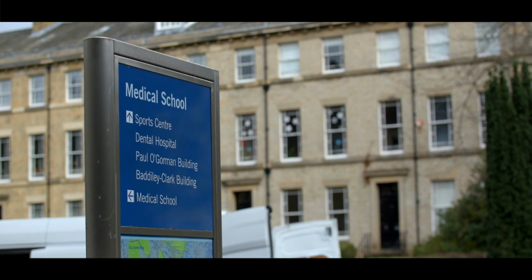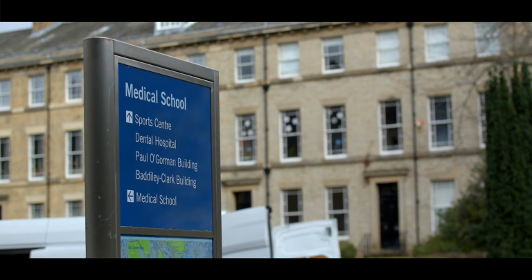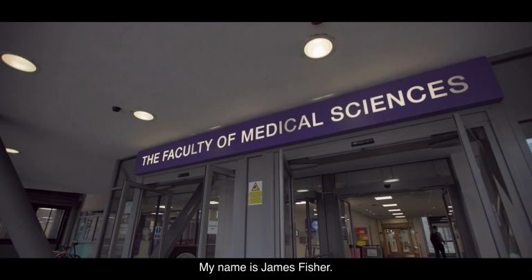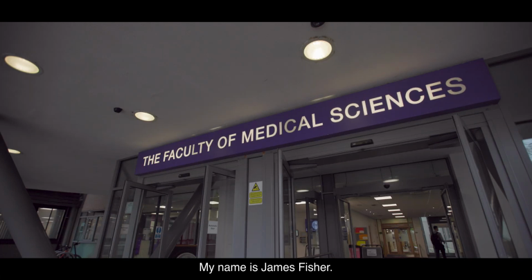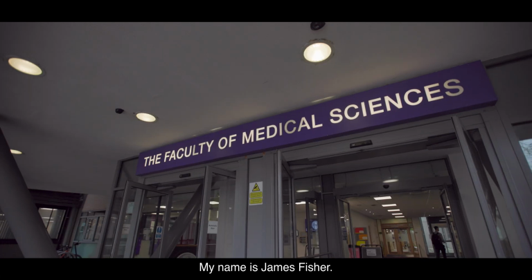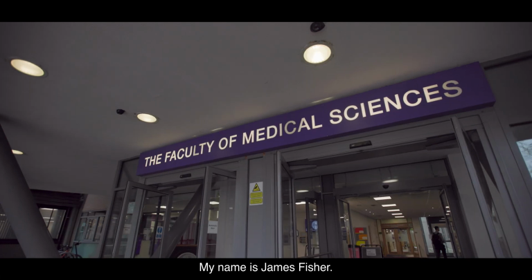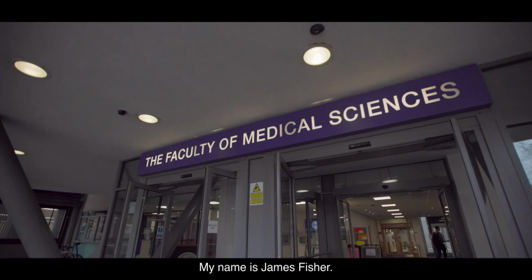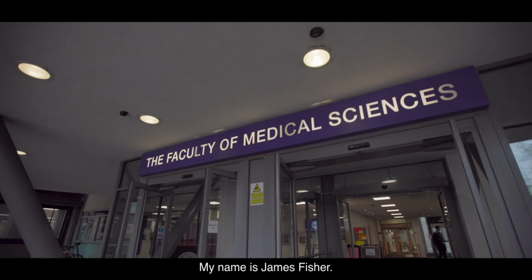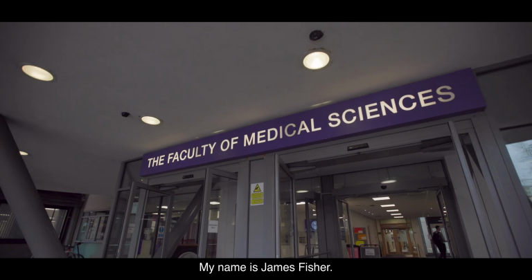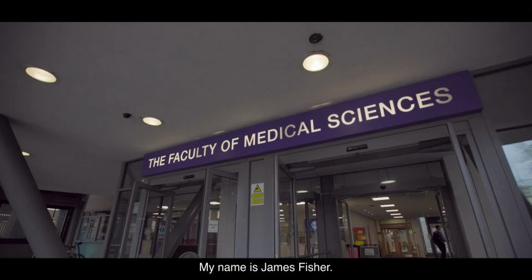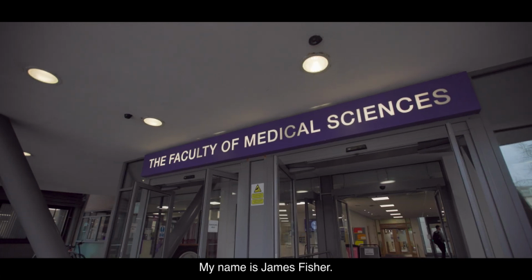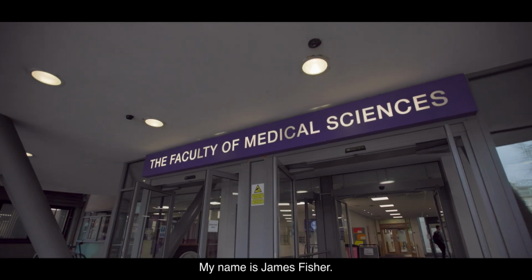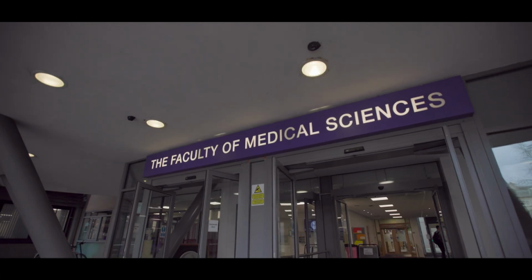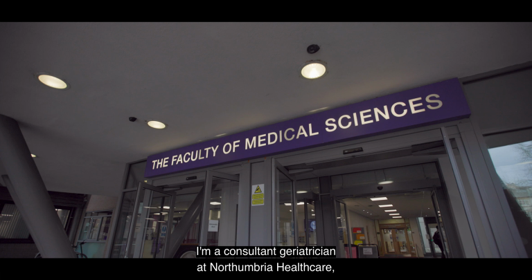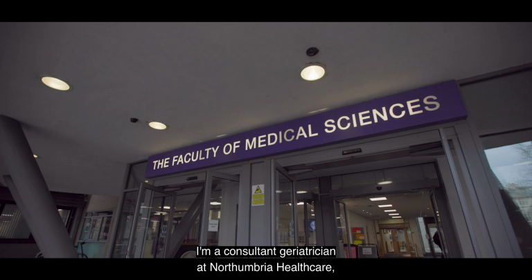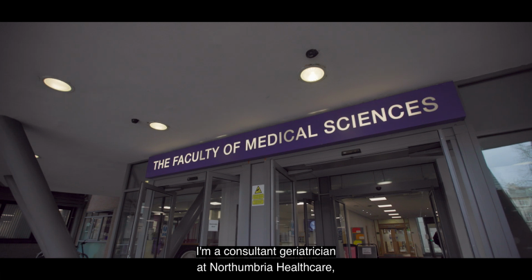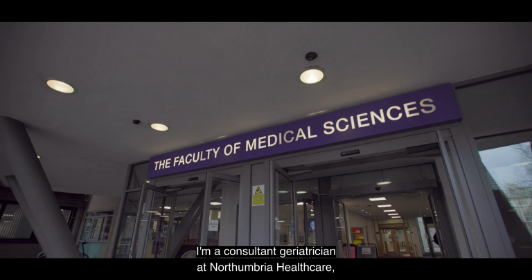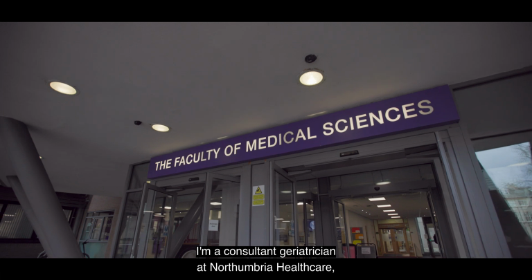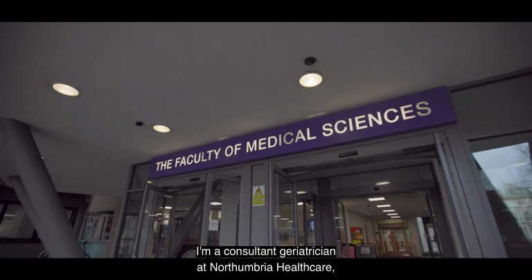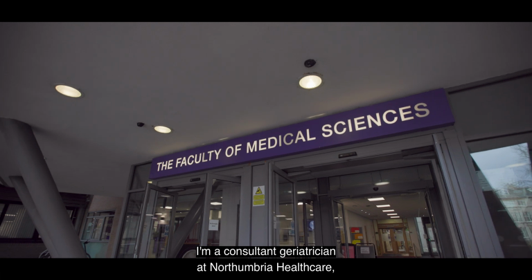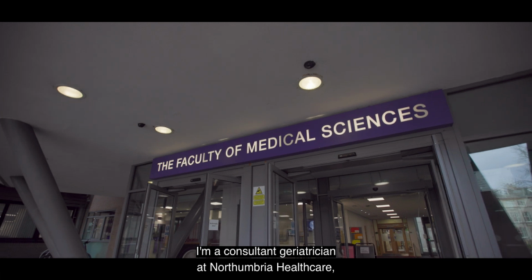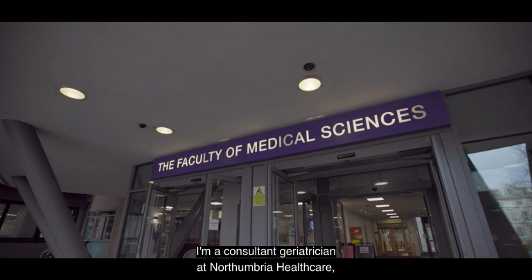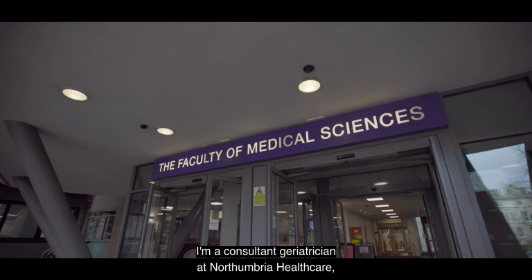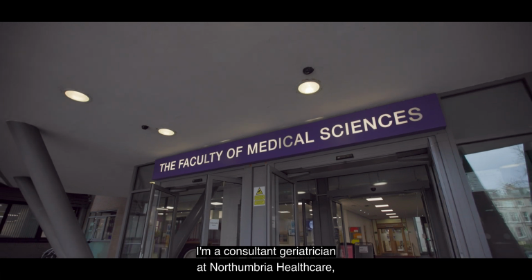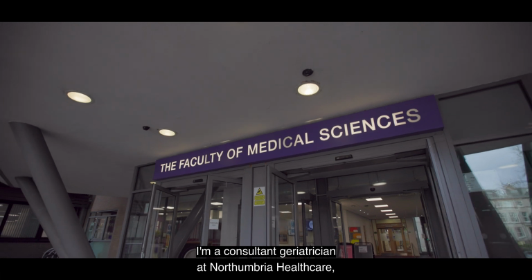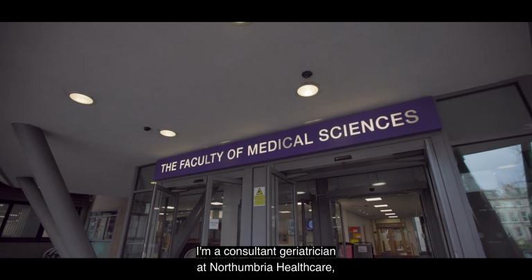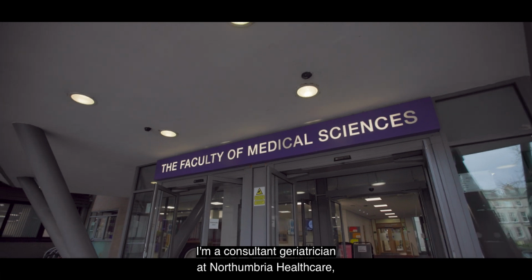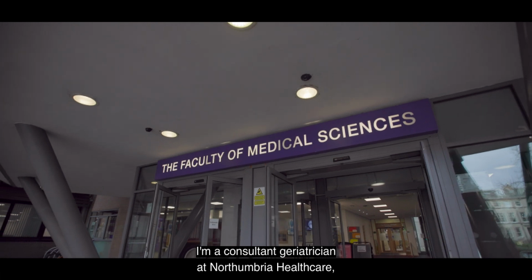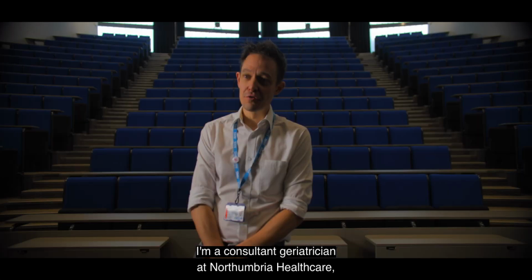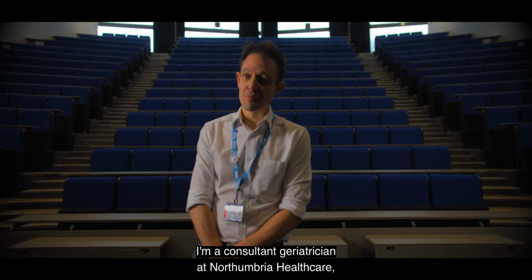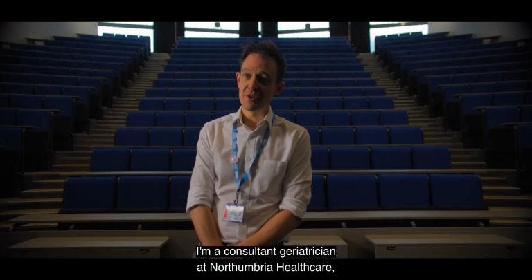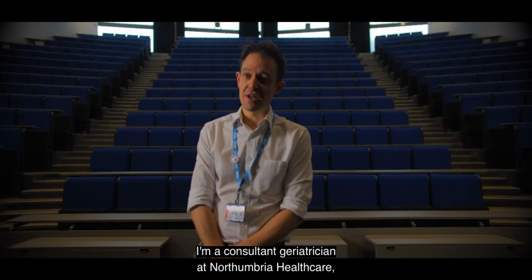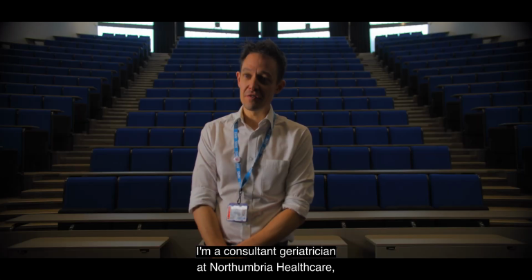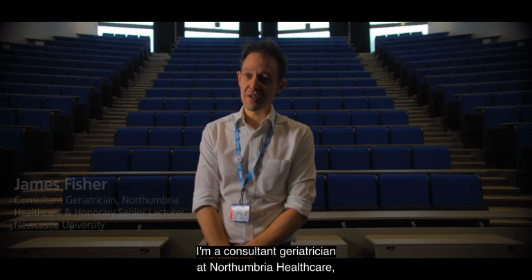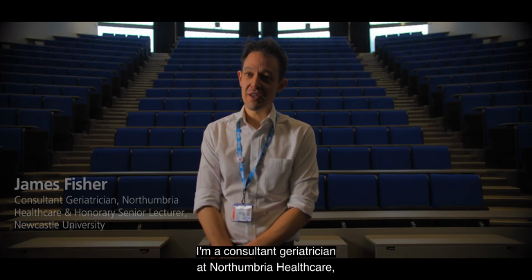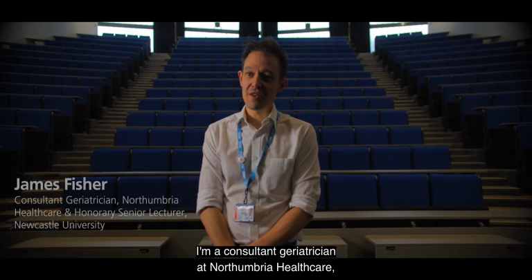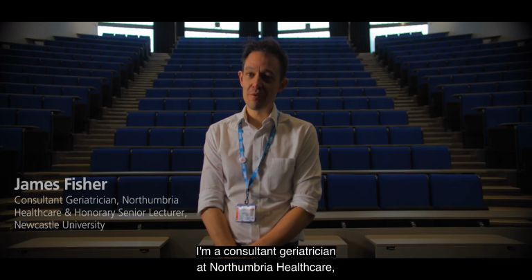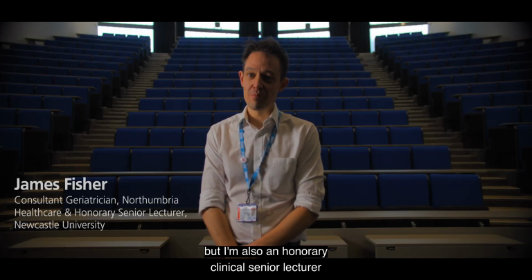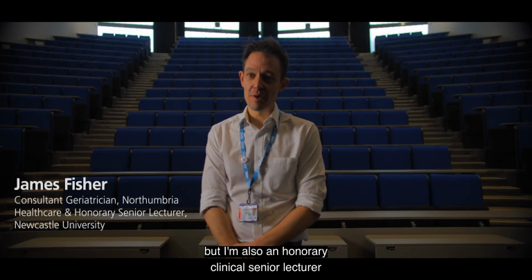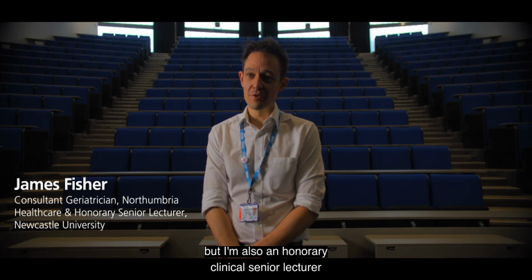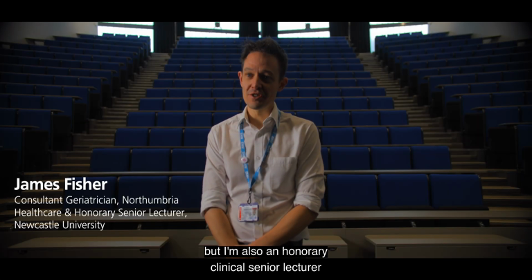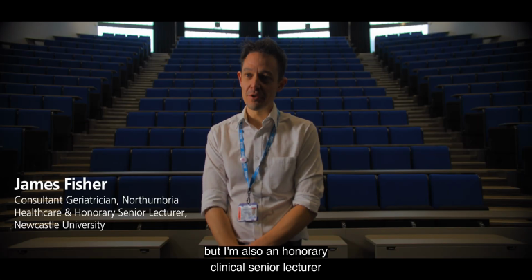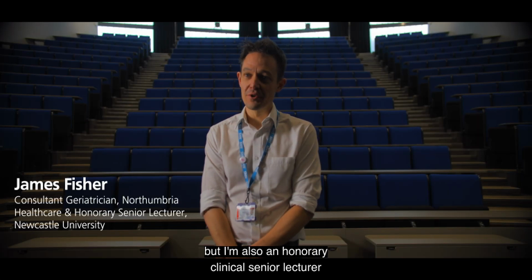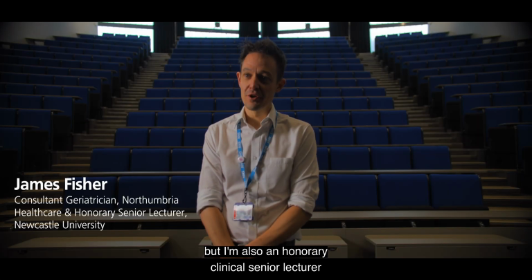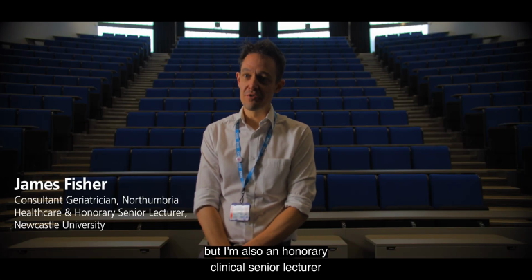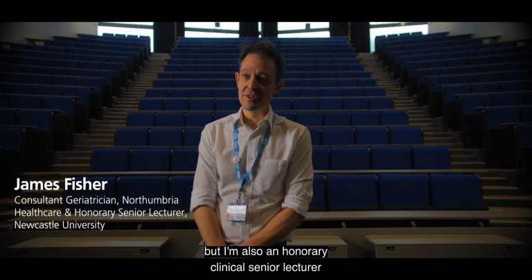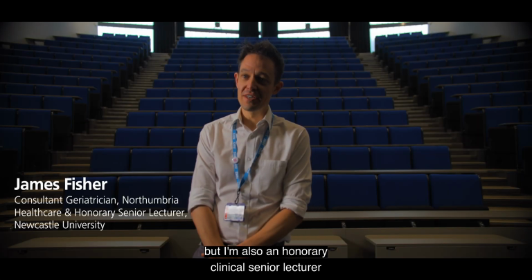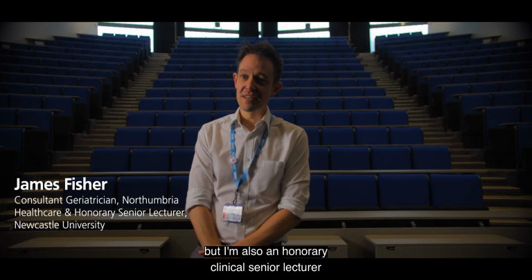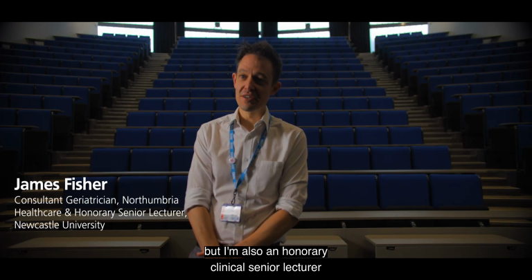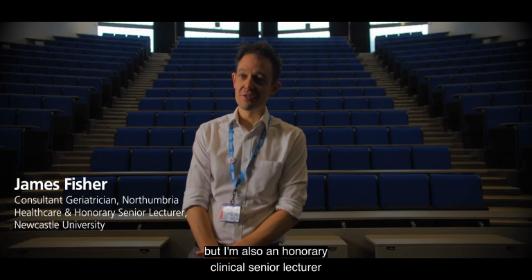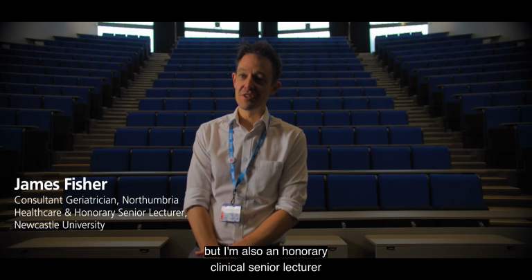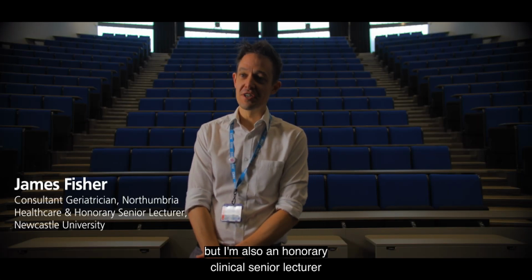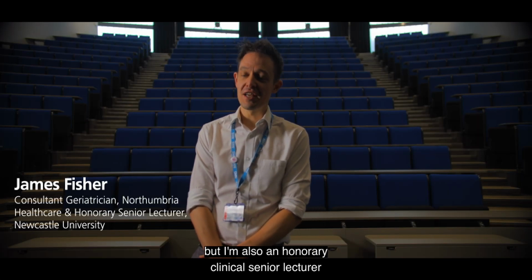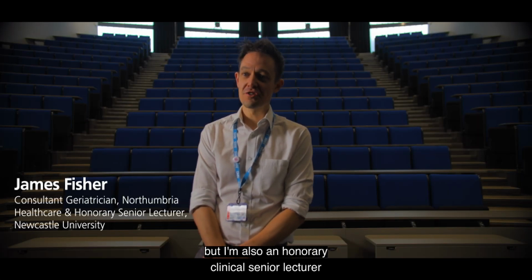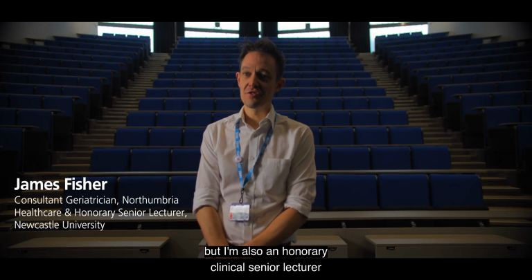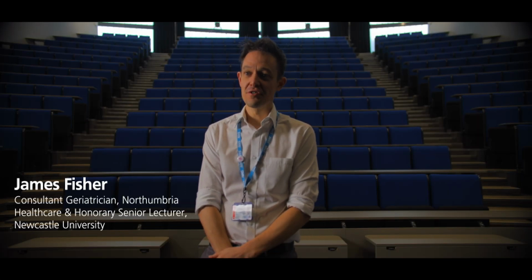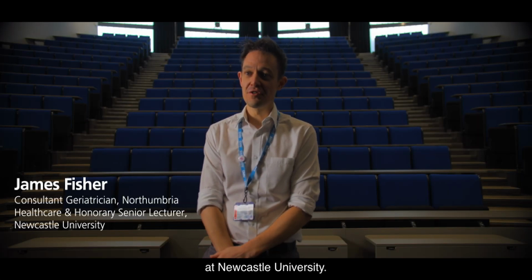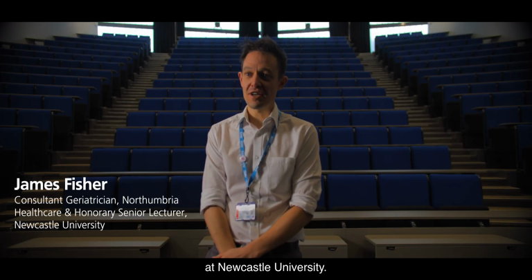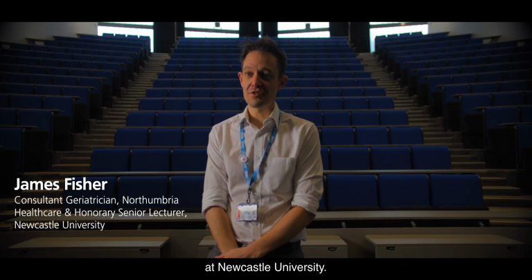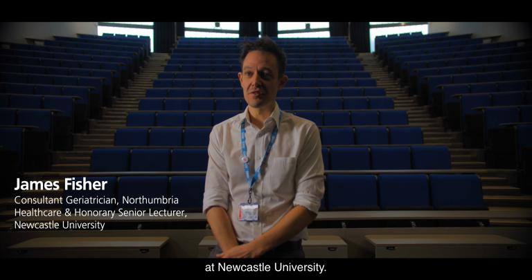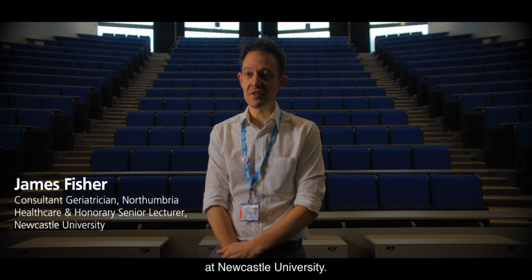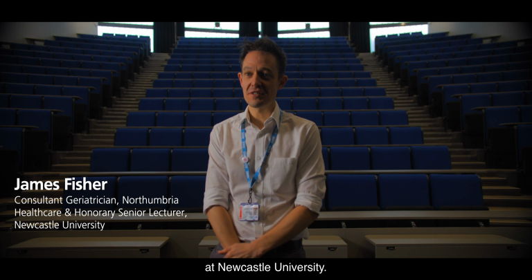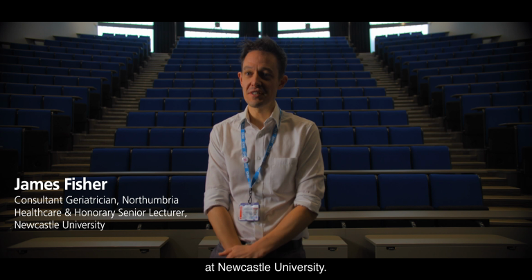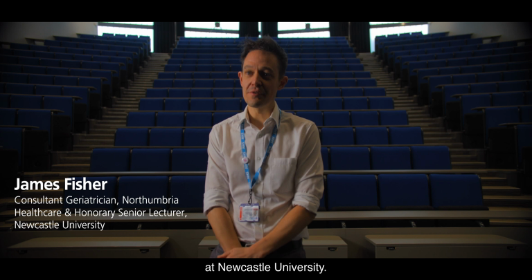My name is James Fisher. I'm a consultant geriatrician at Northumbria Healthcare but I'm also an honorary clinical senior lecturer at Newcastle University.